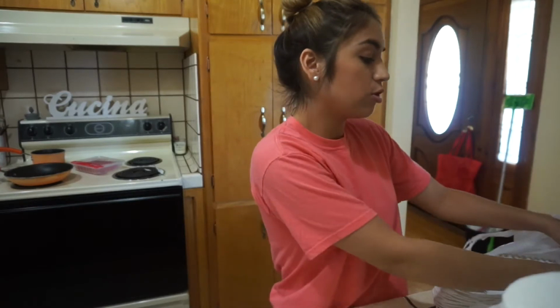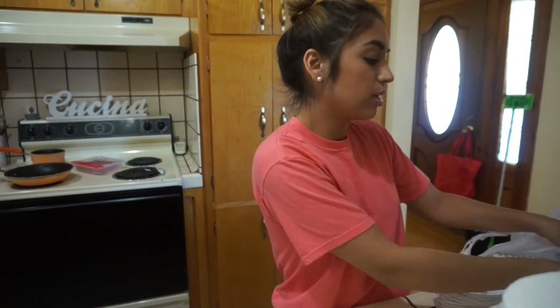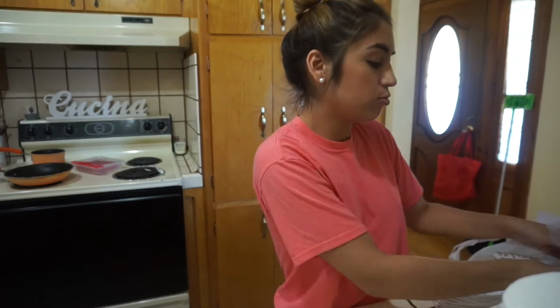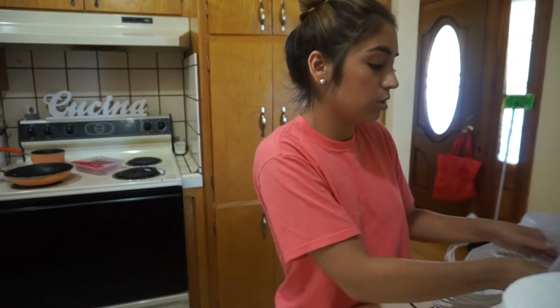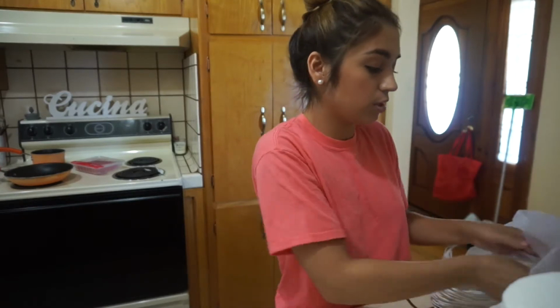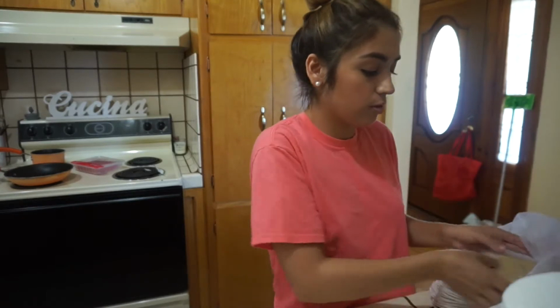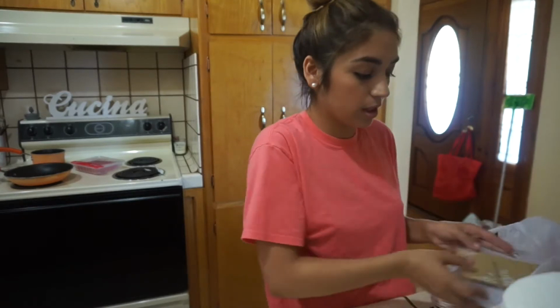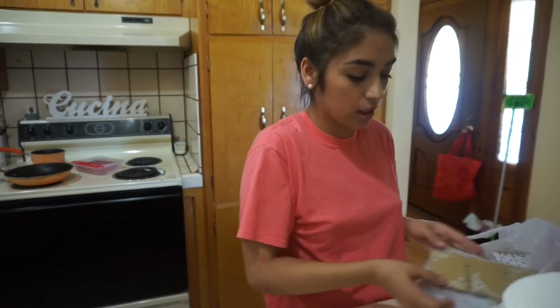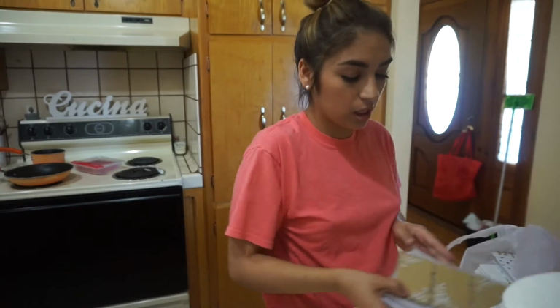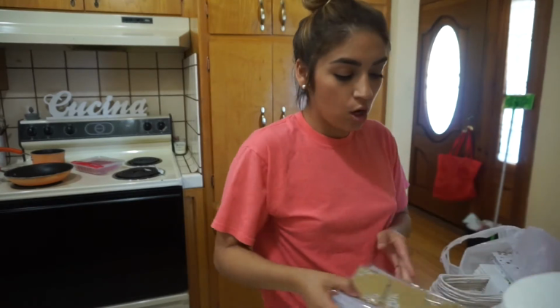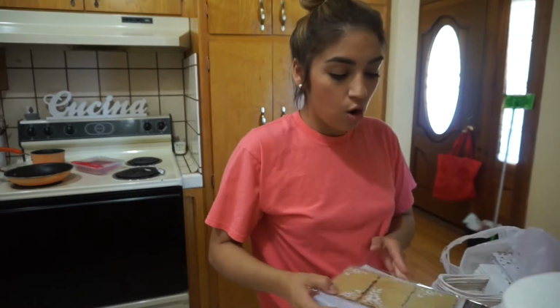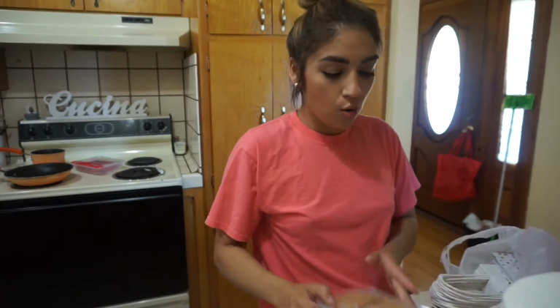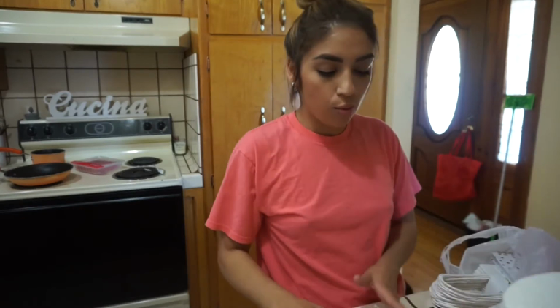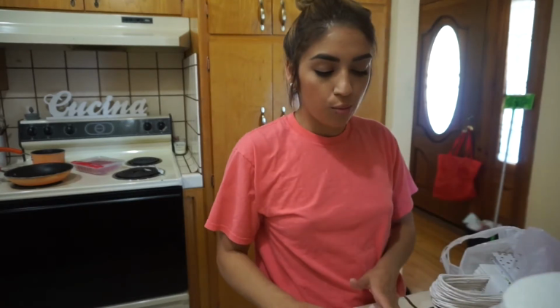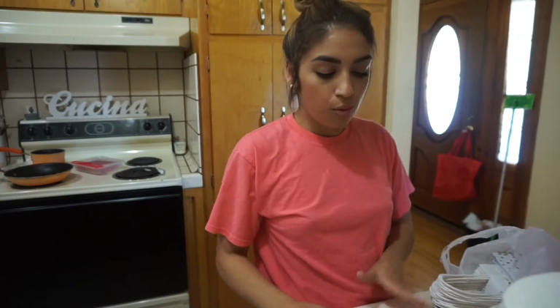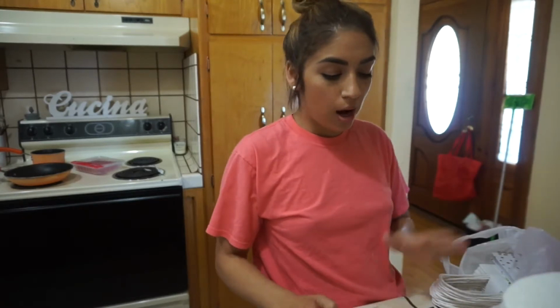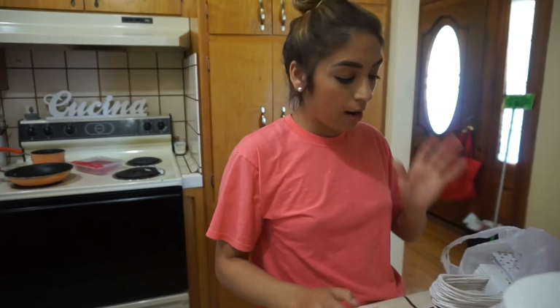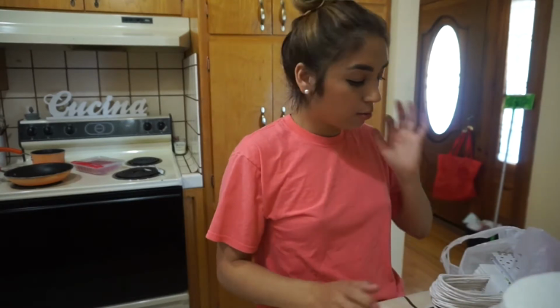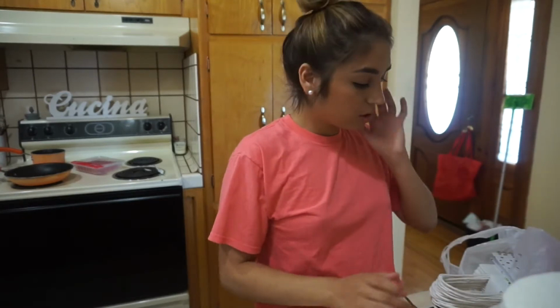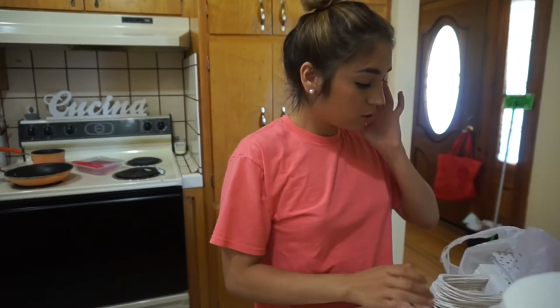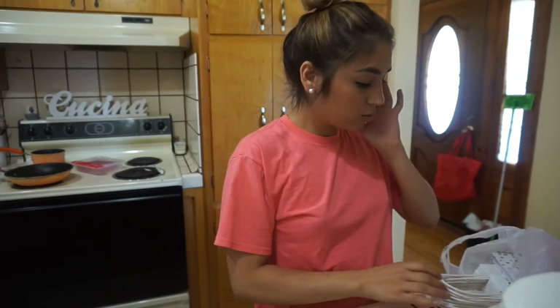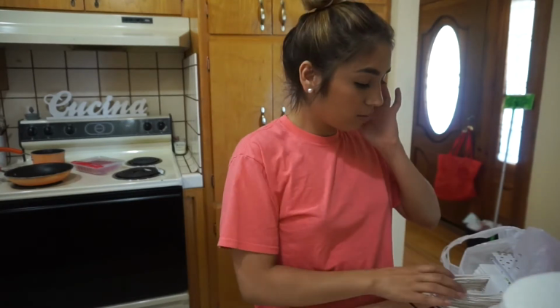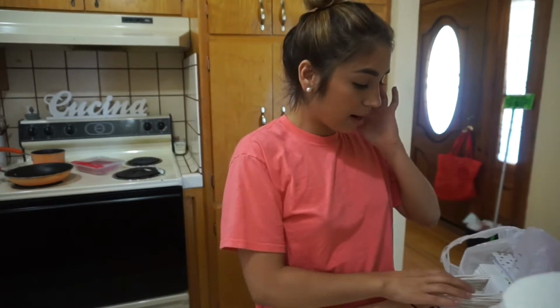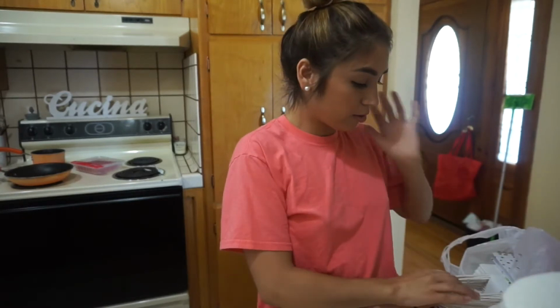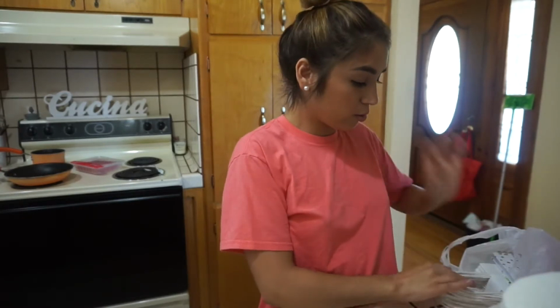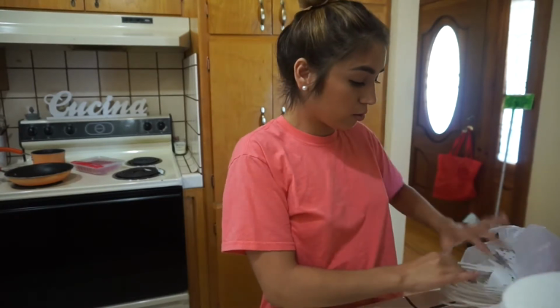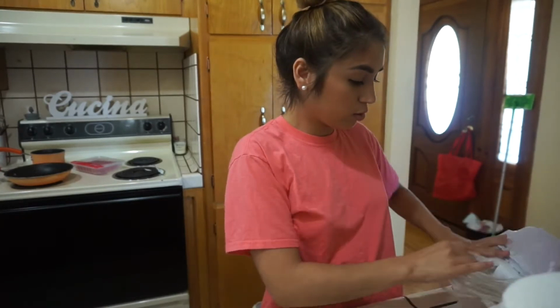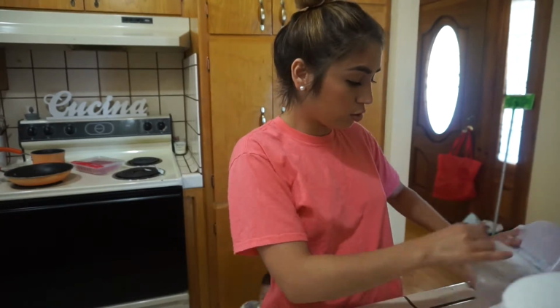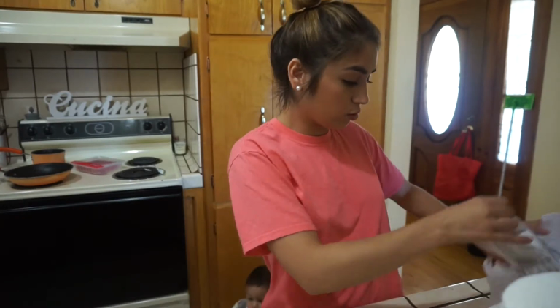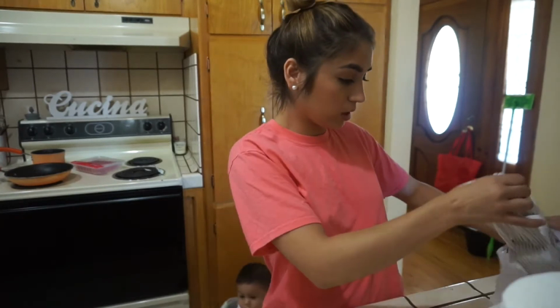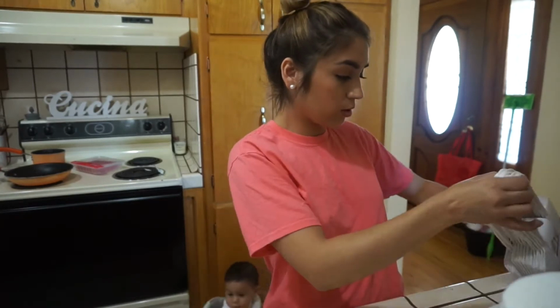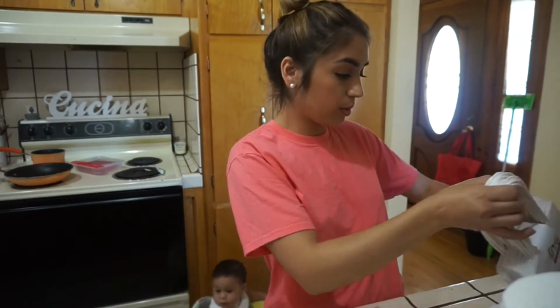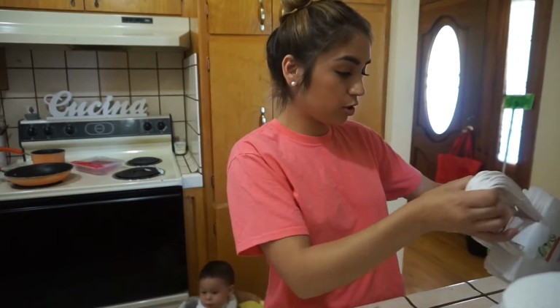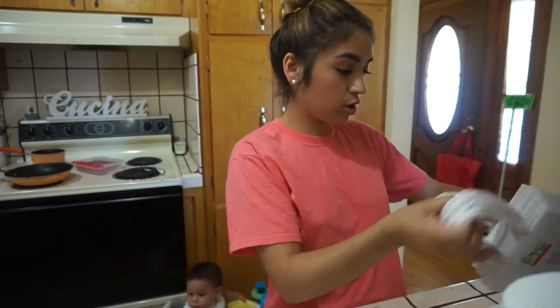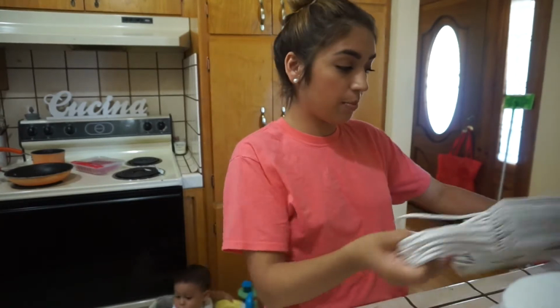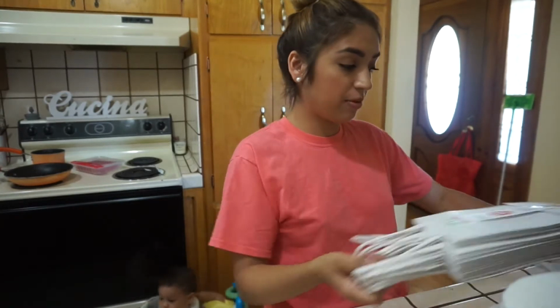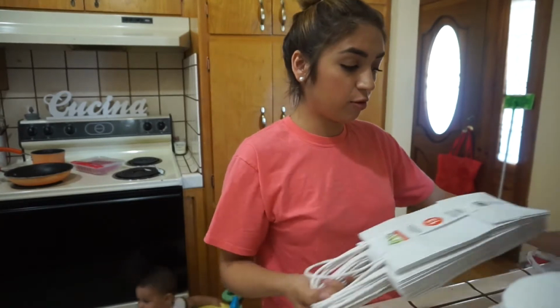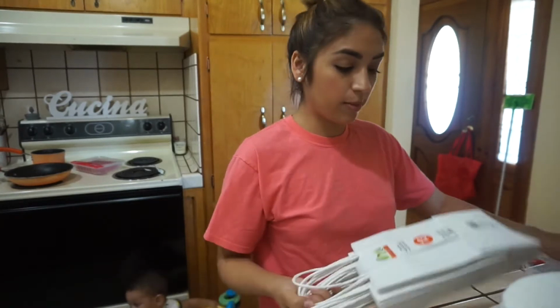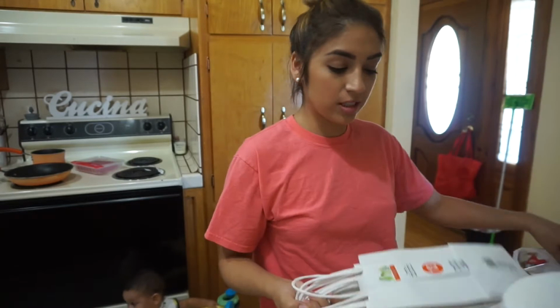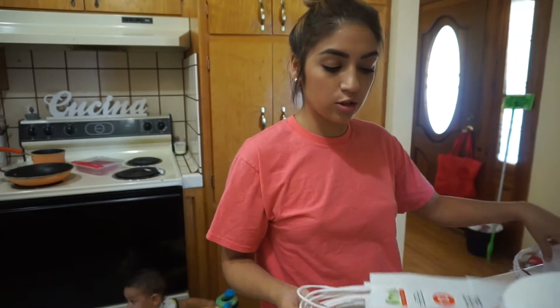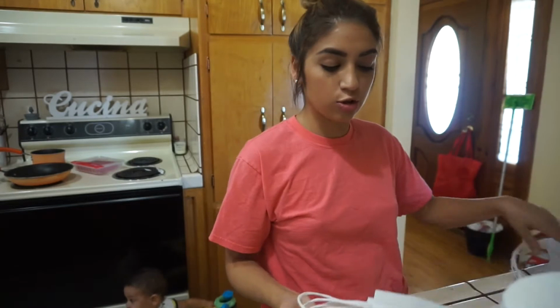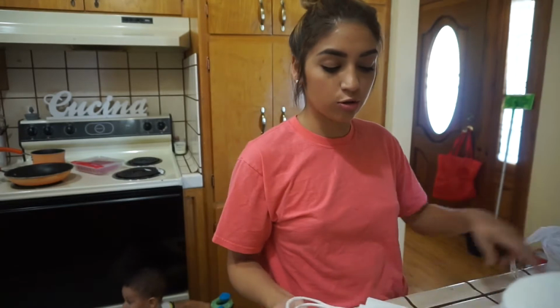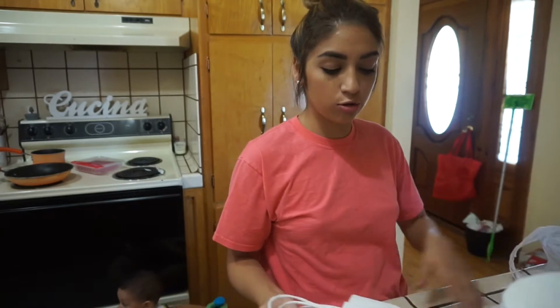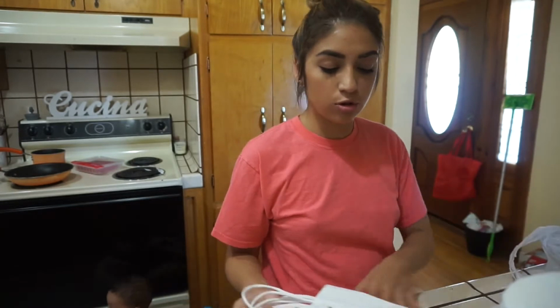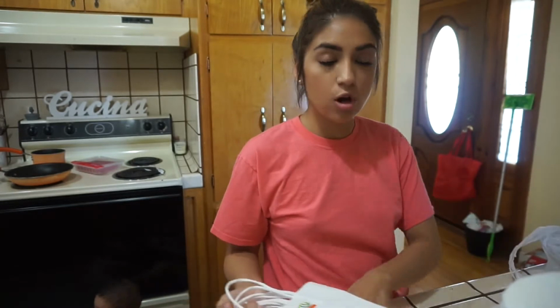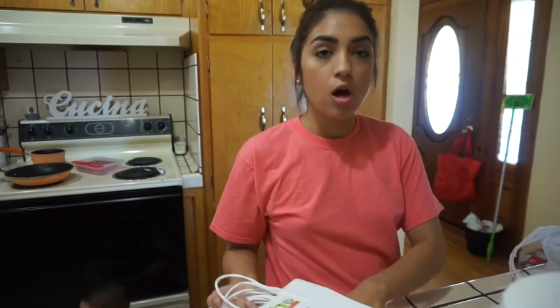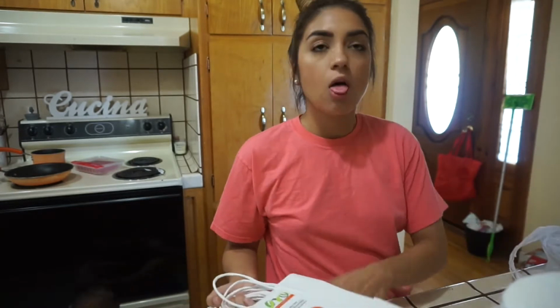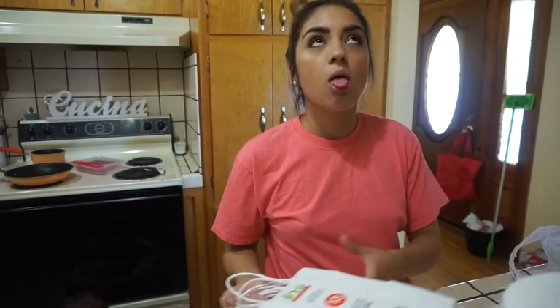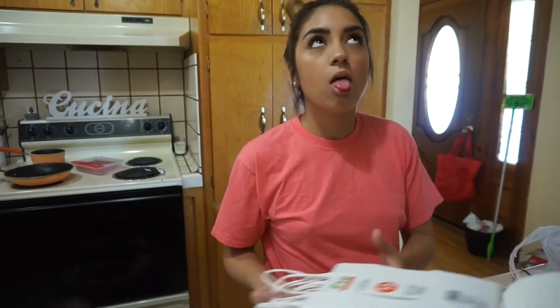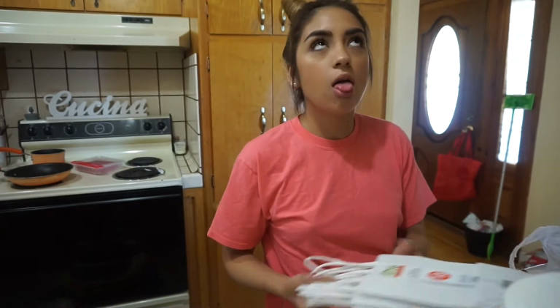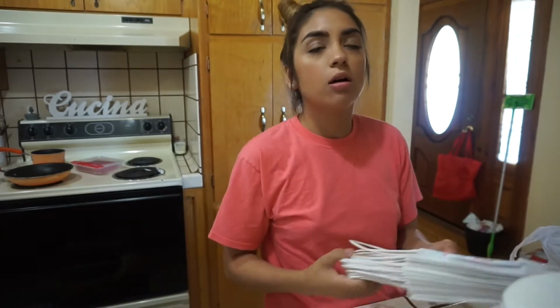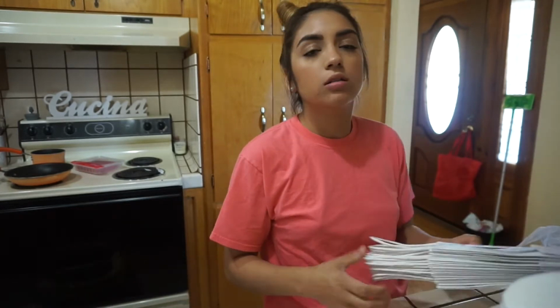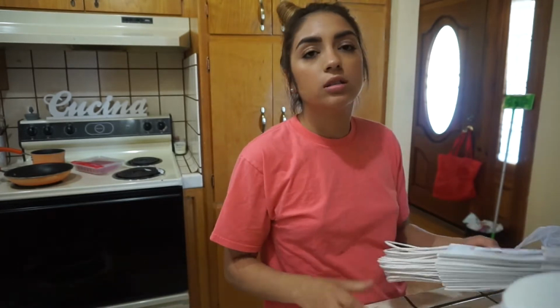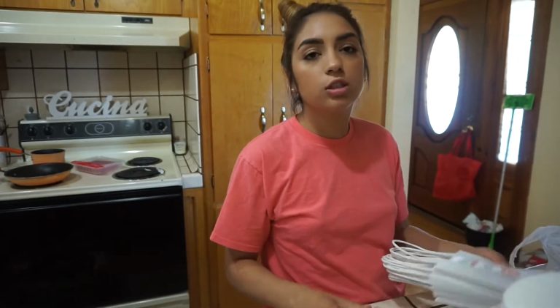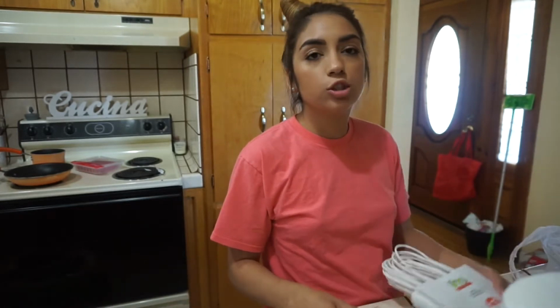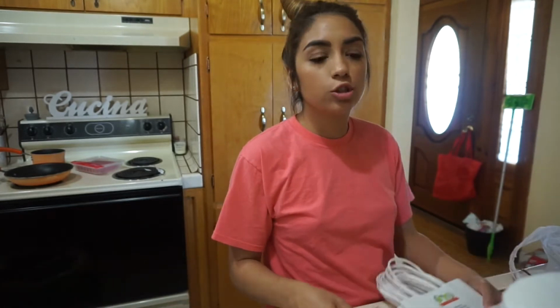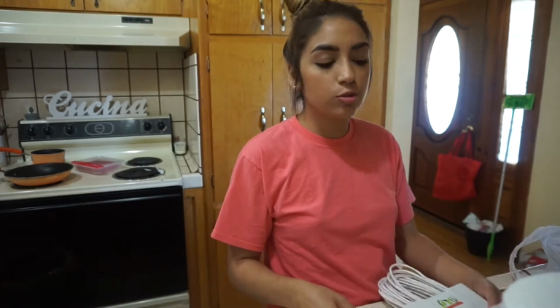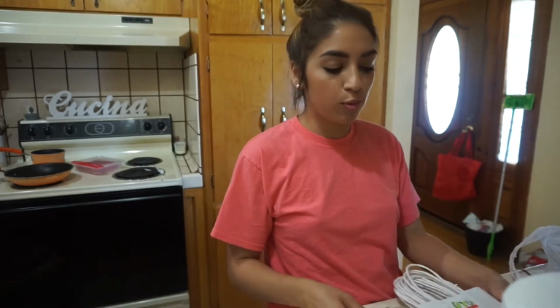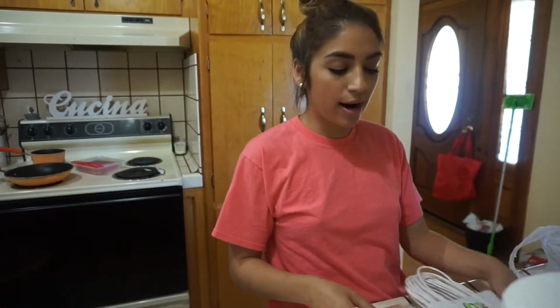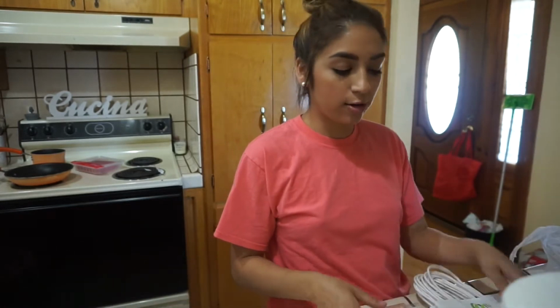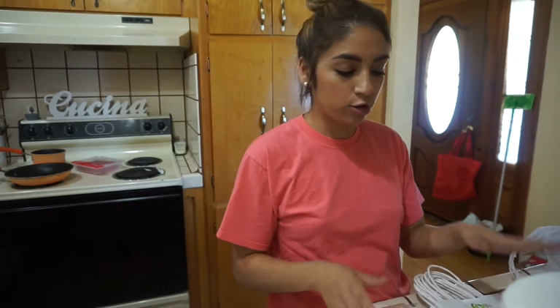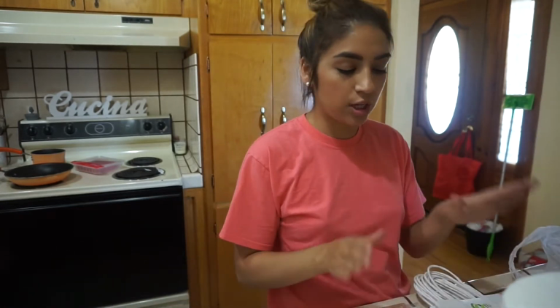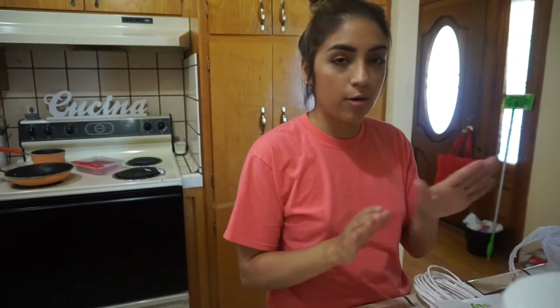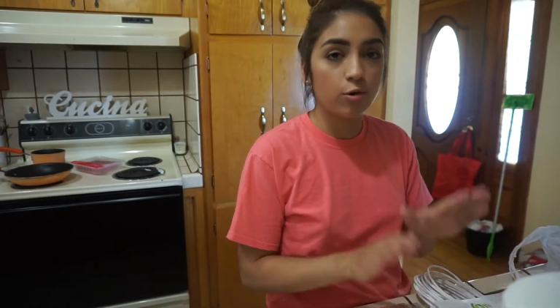I want to show you guys really quickly — I went to Michael's to do a little bit of shopping for my sister's bridal shower.